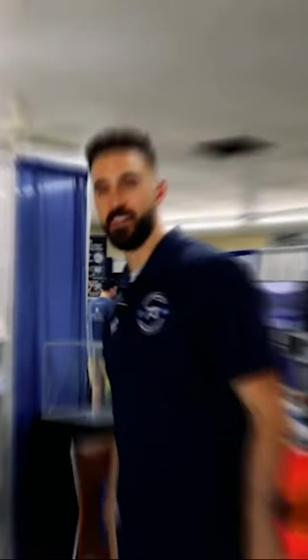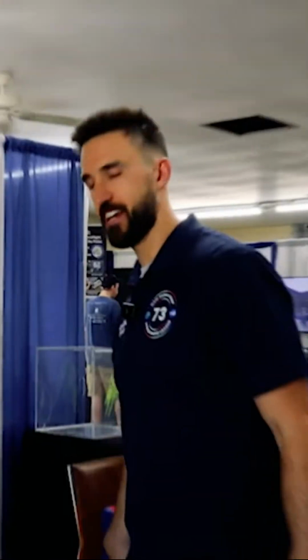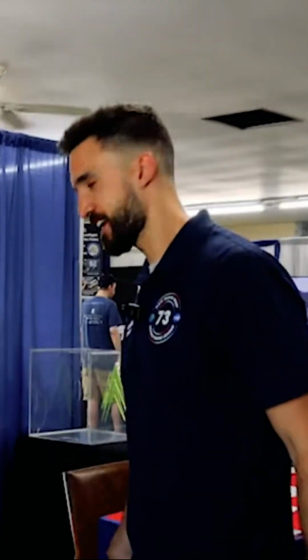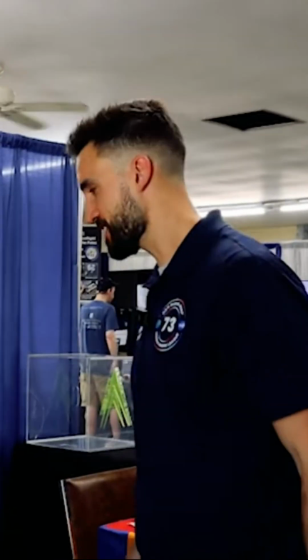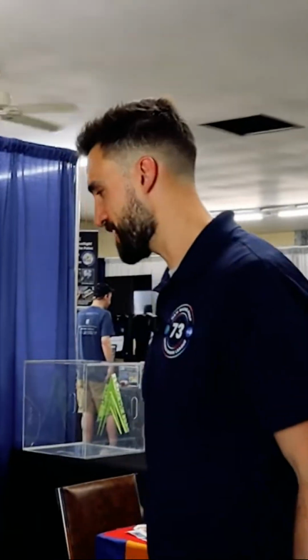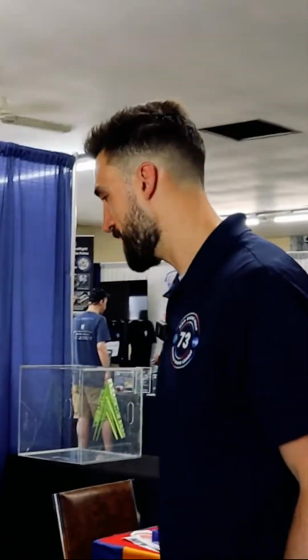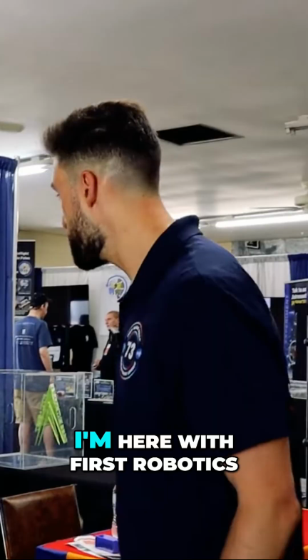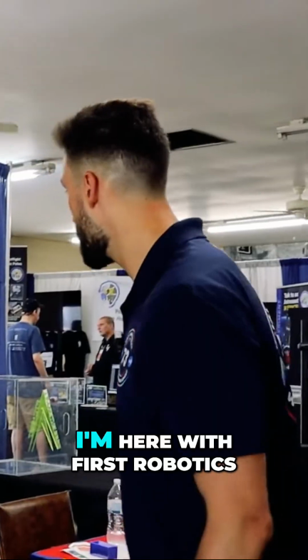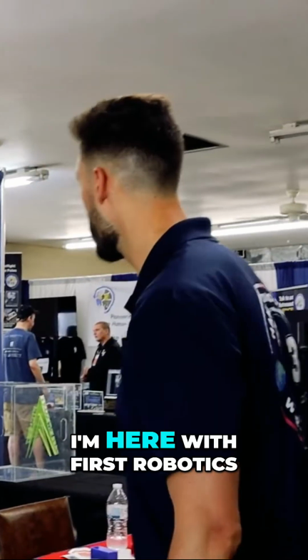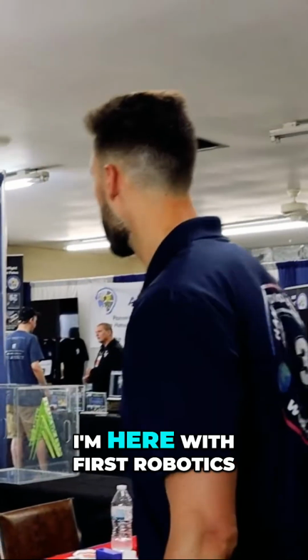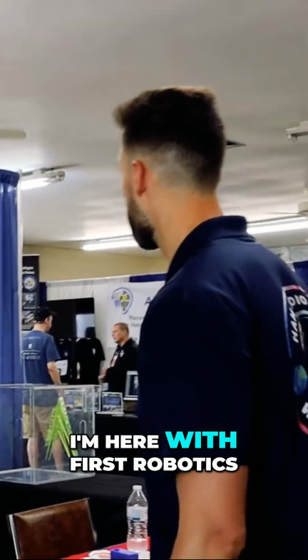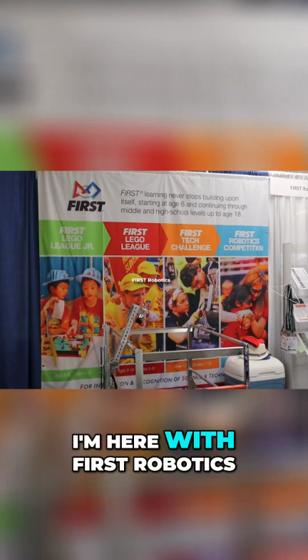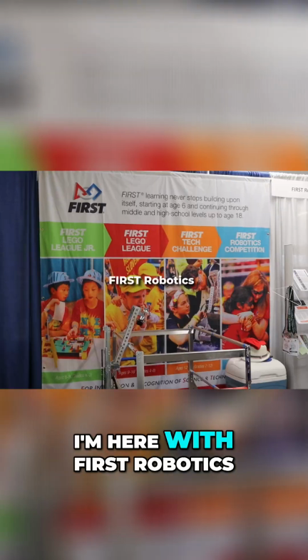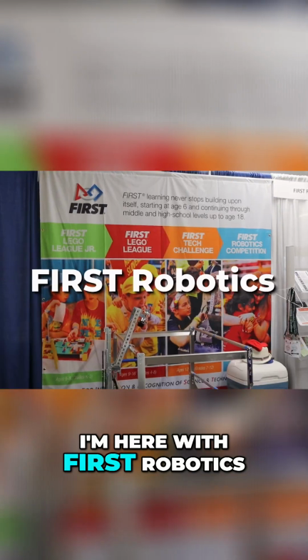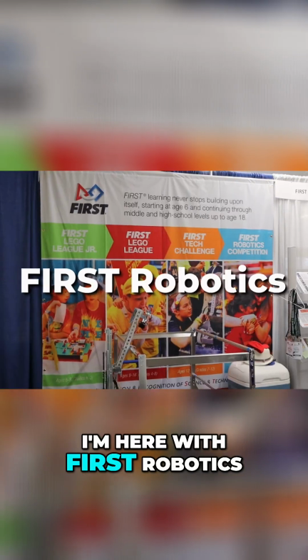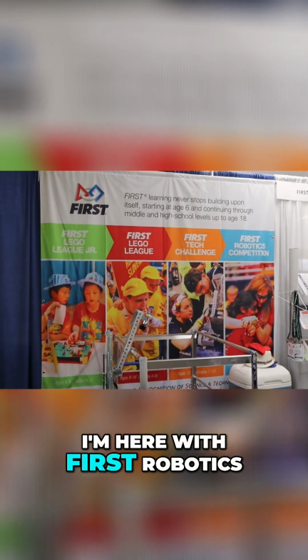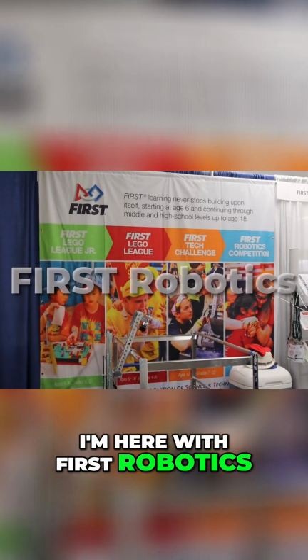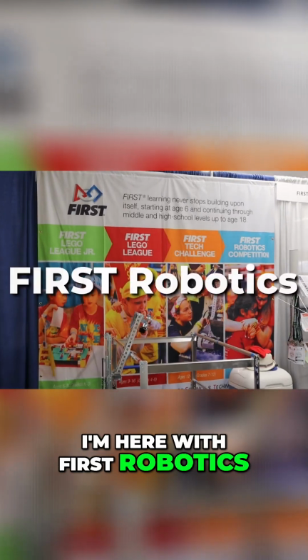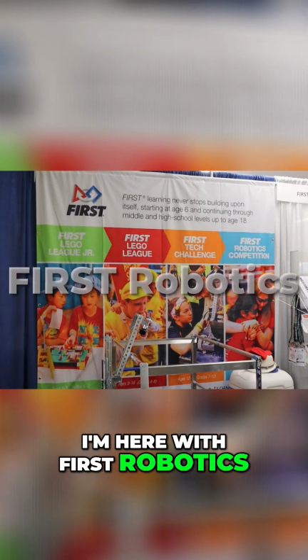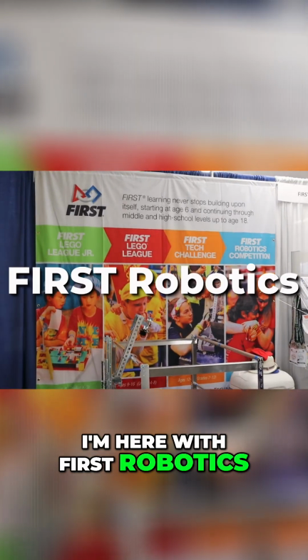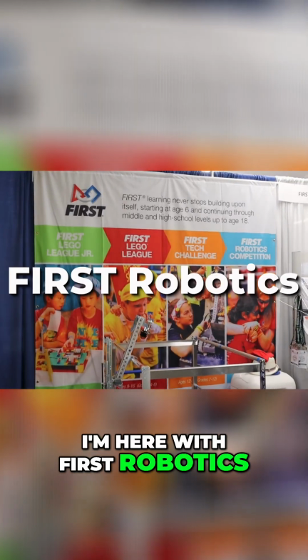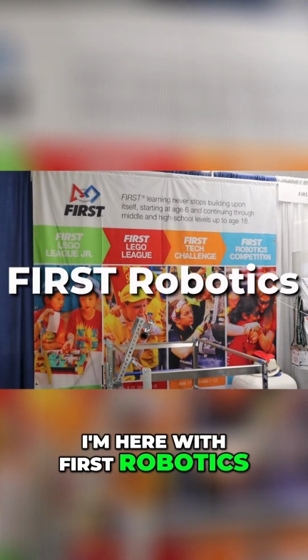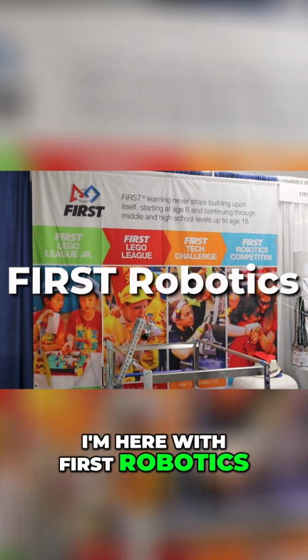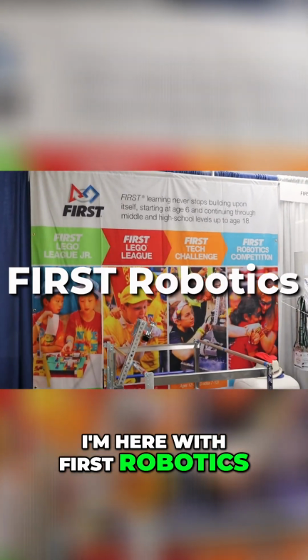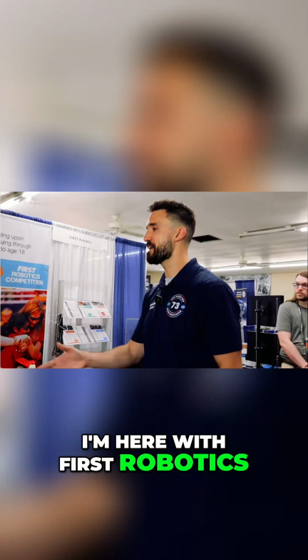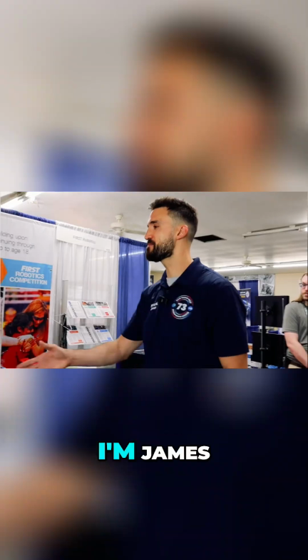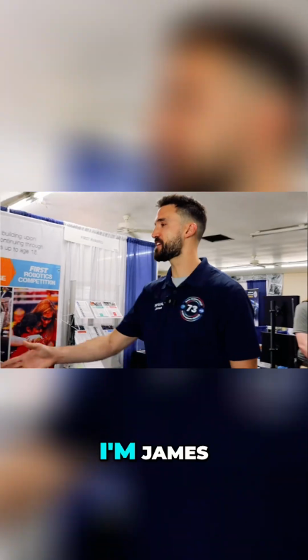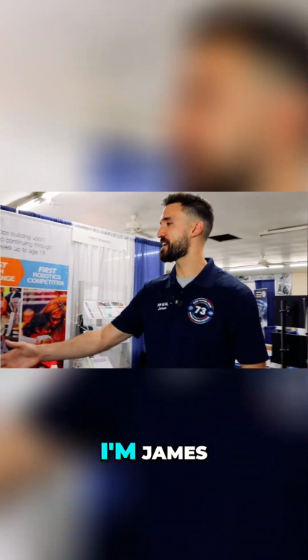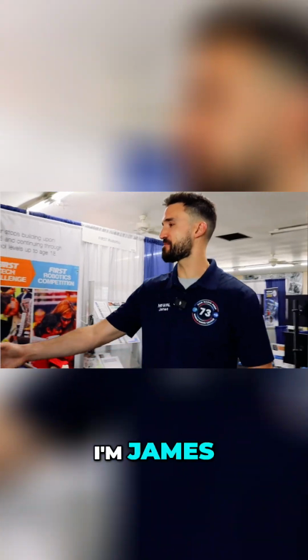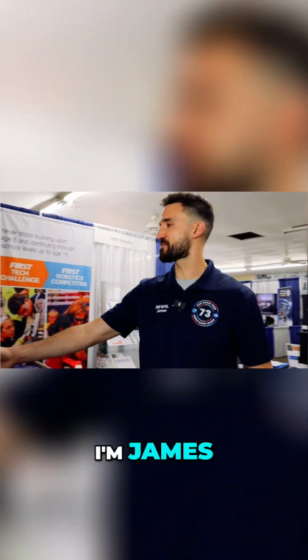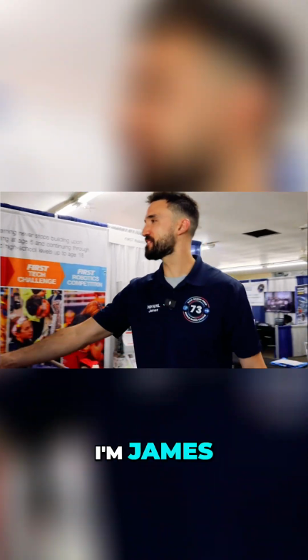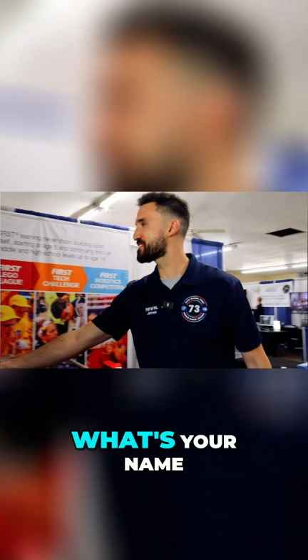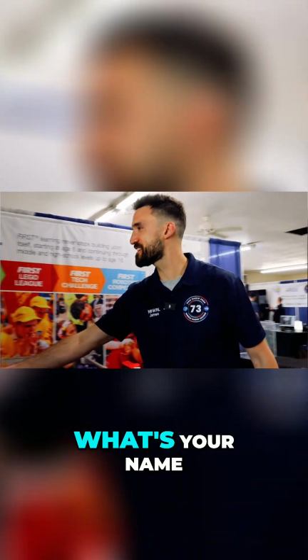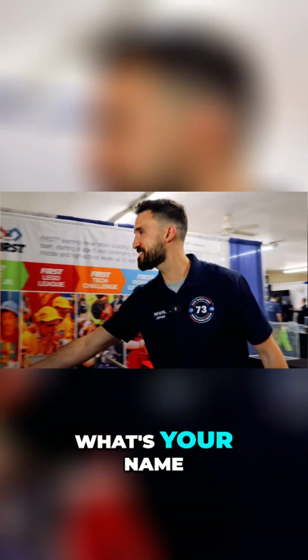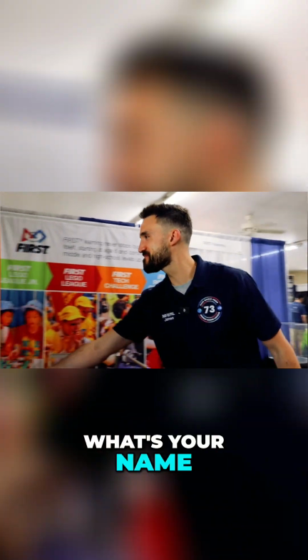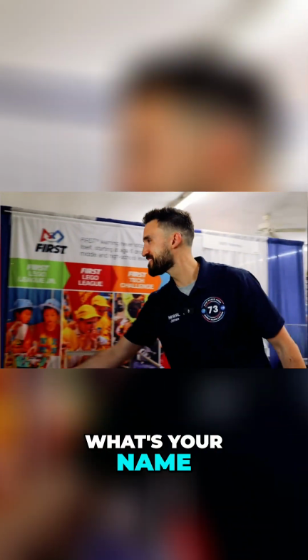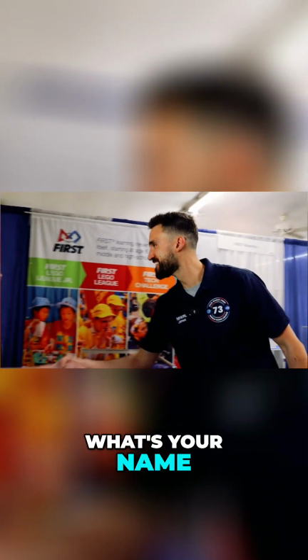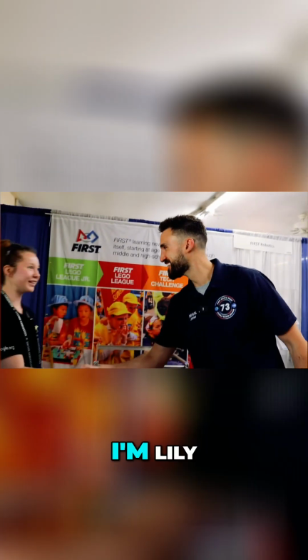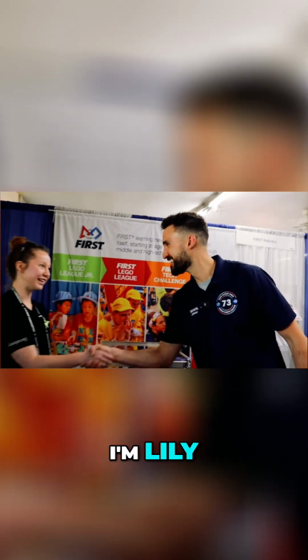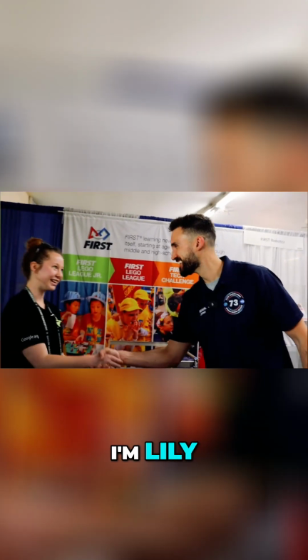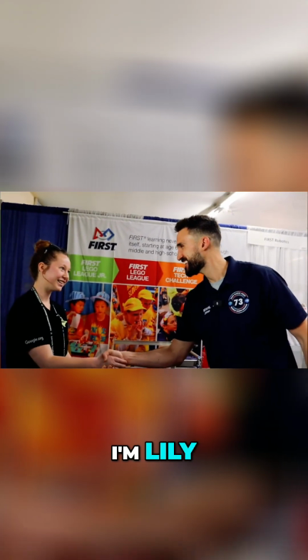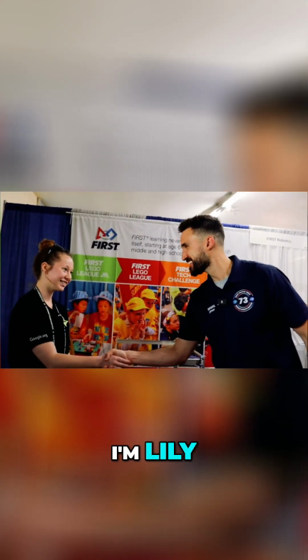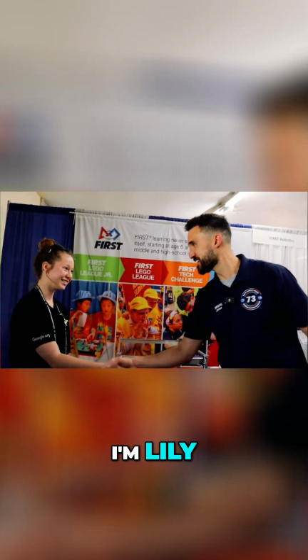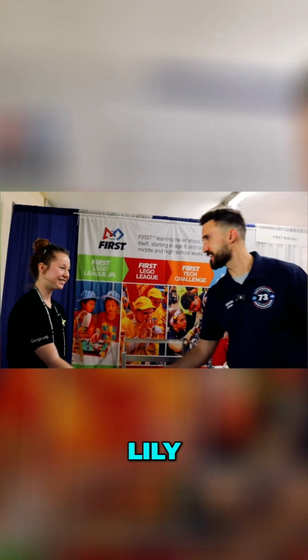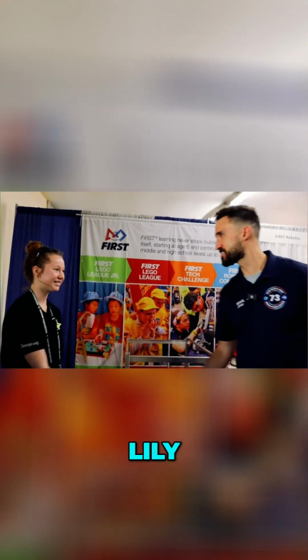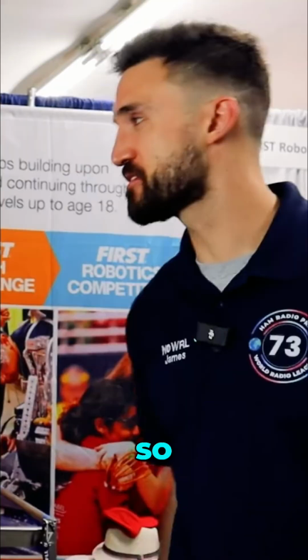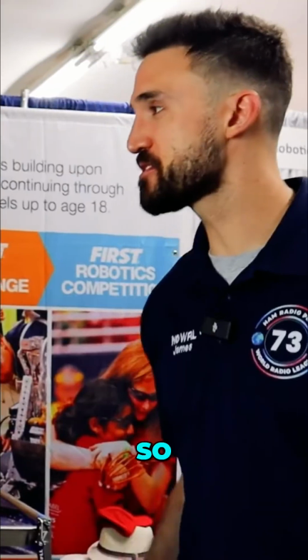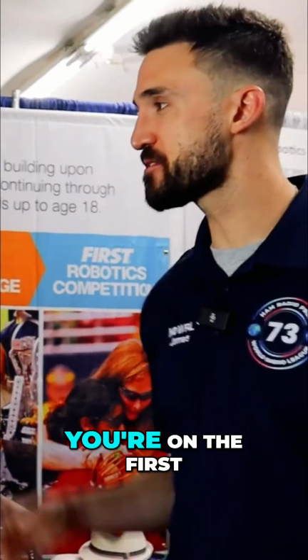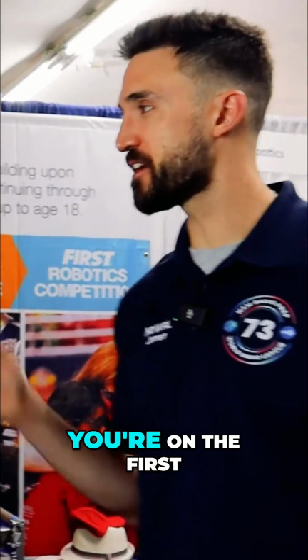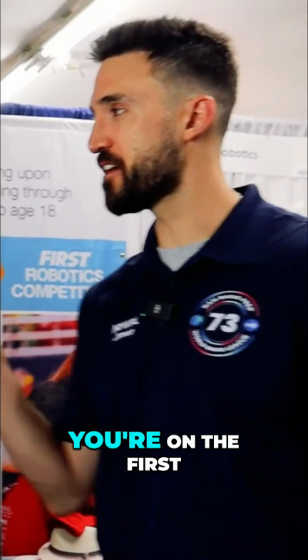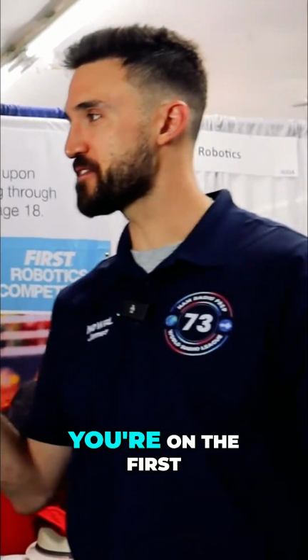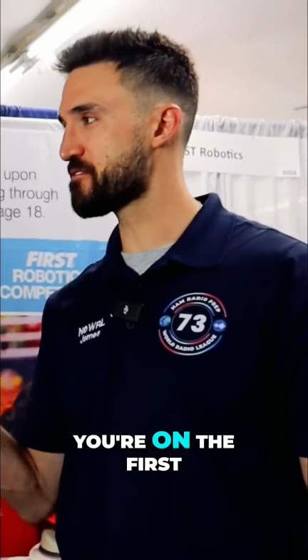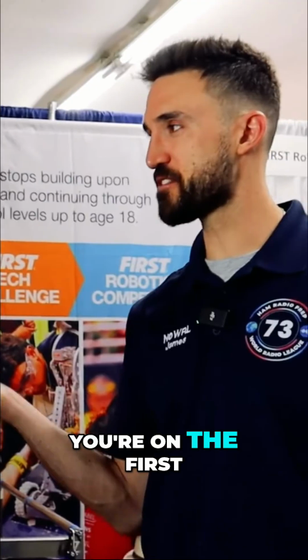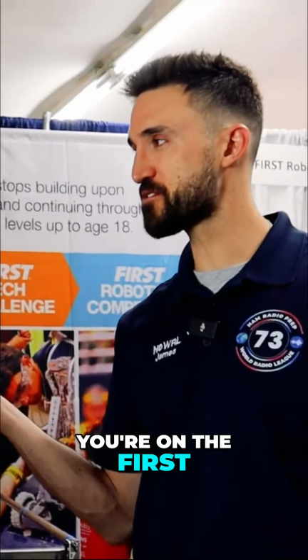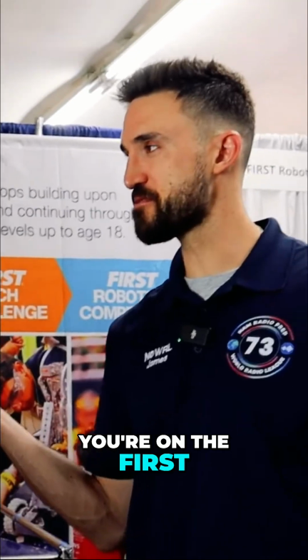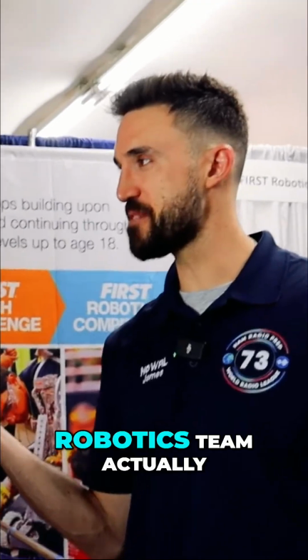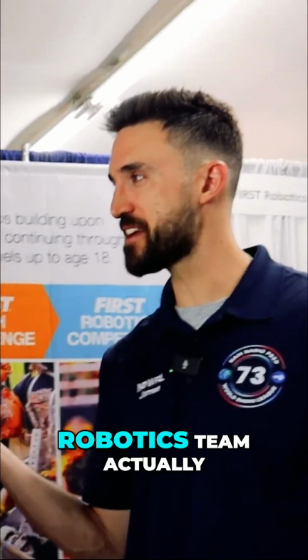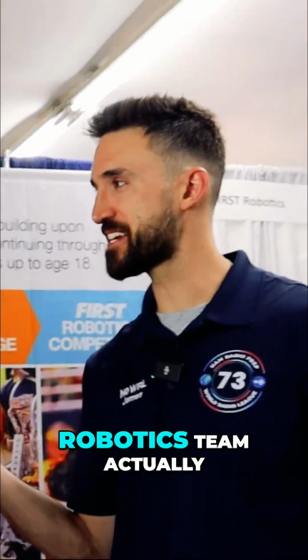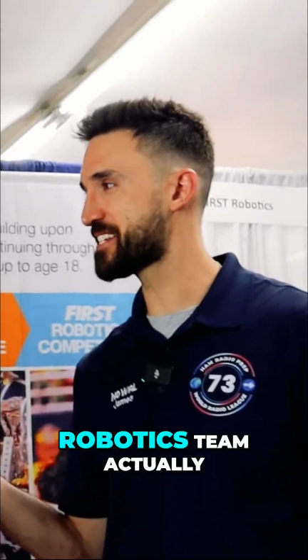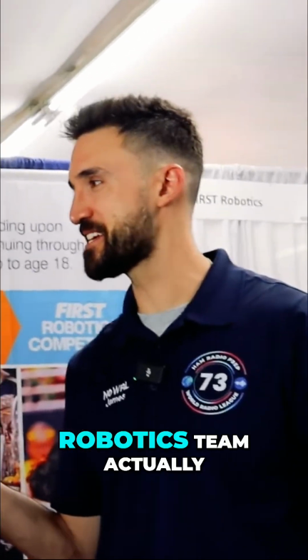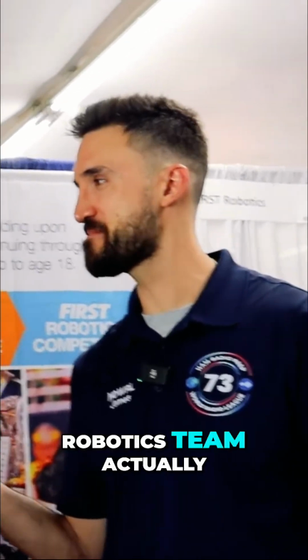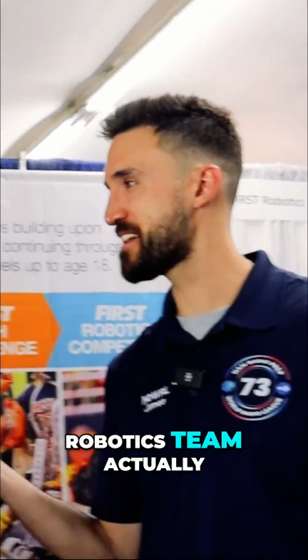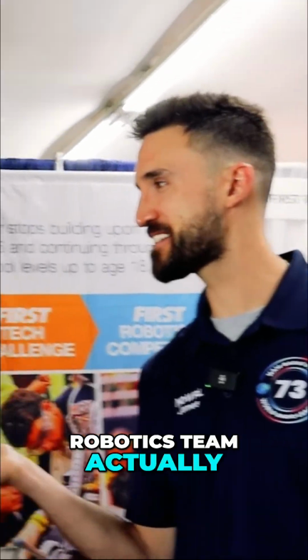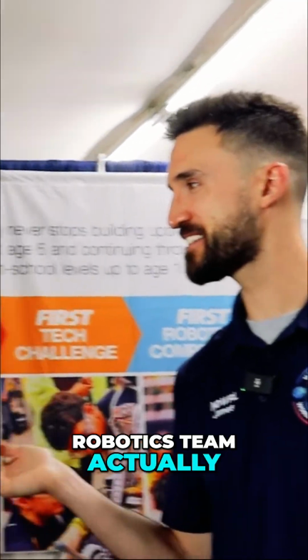Hey guys, I'm here with First Robotics. I'm James. What's your name? I'm Lily. Lily, so you're on the First Robotics team actually?